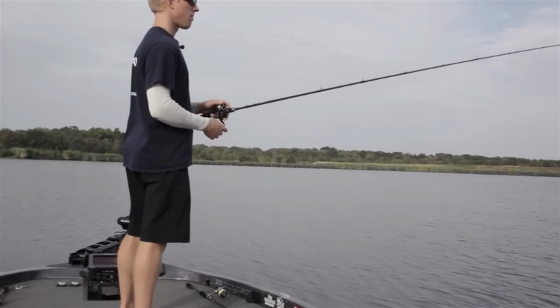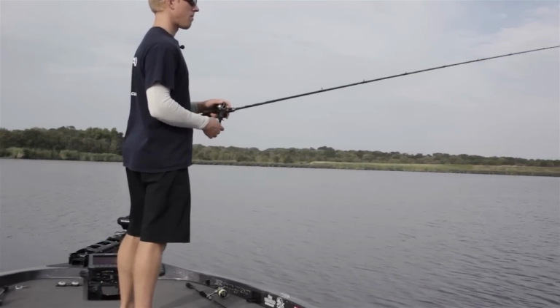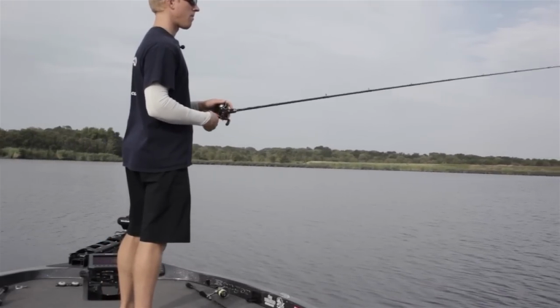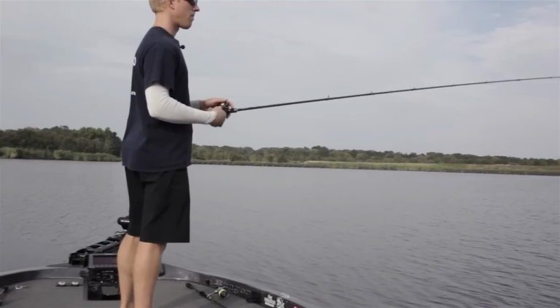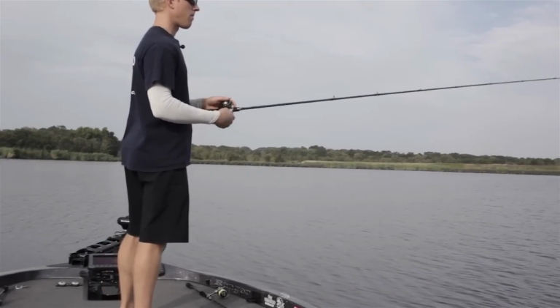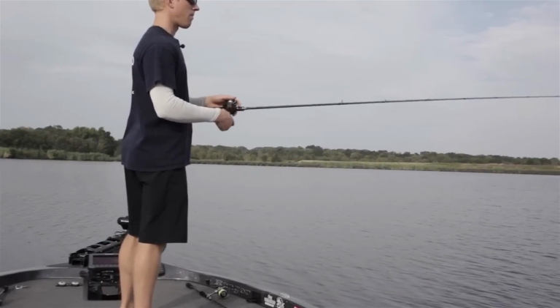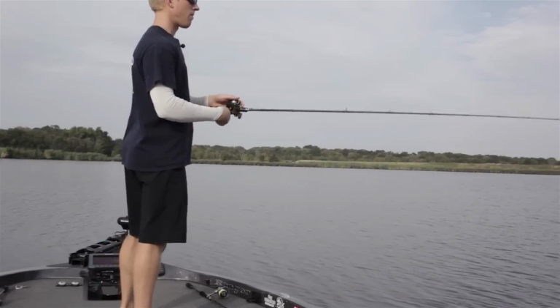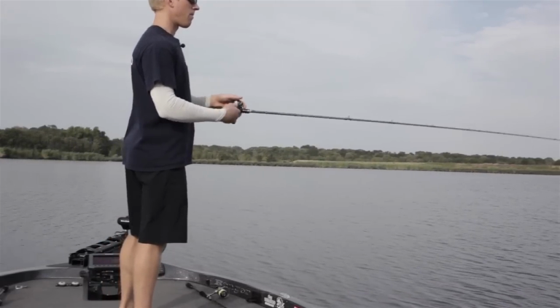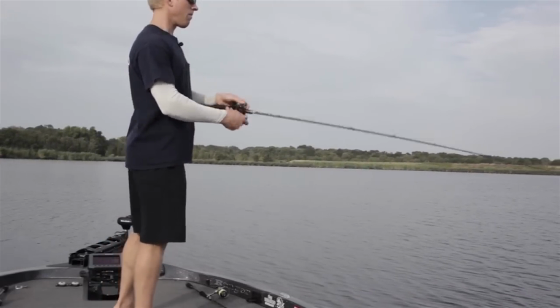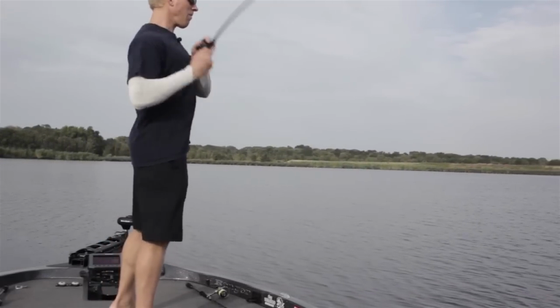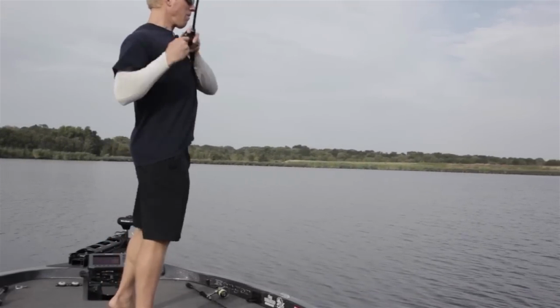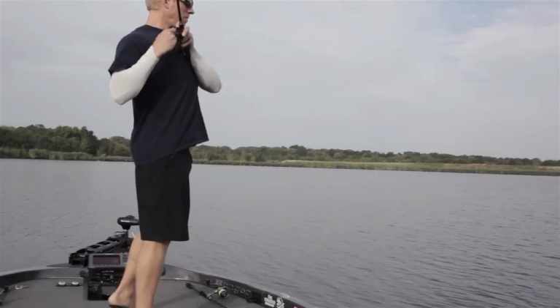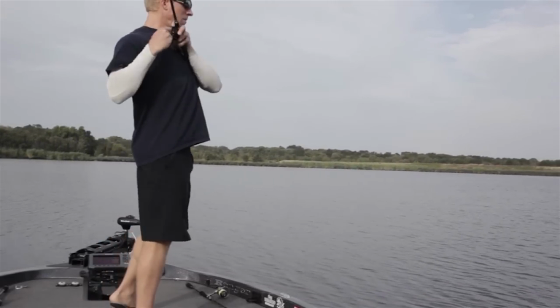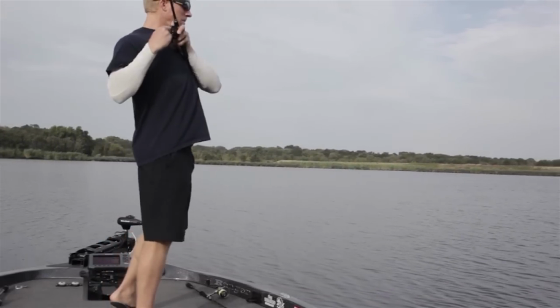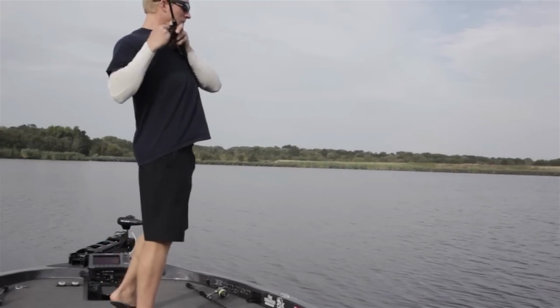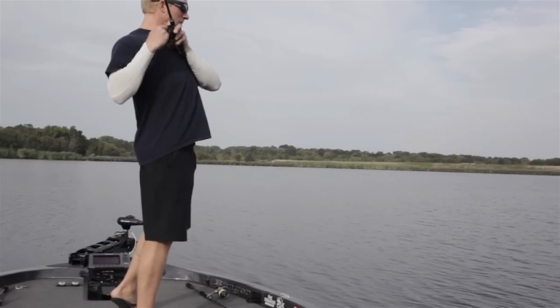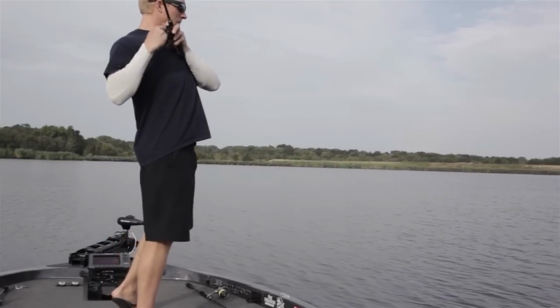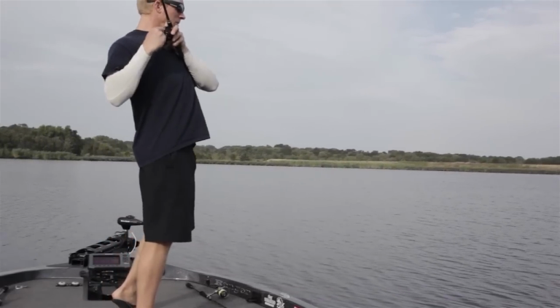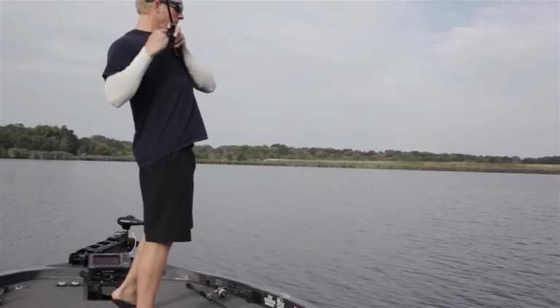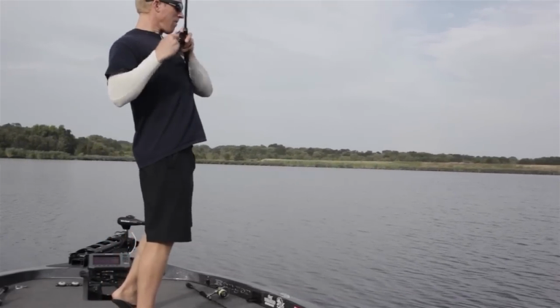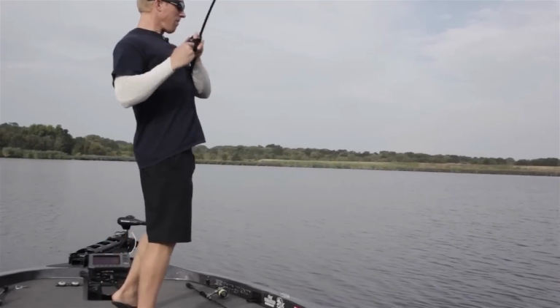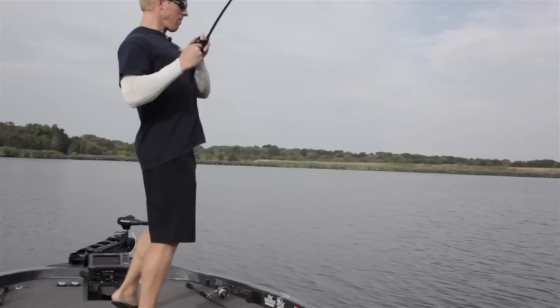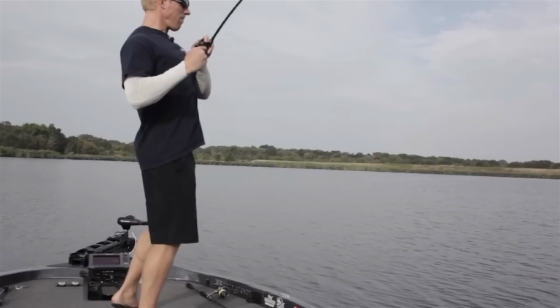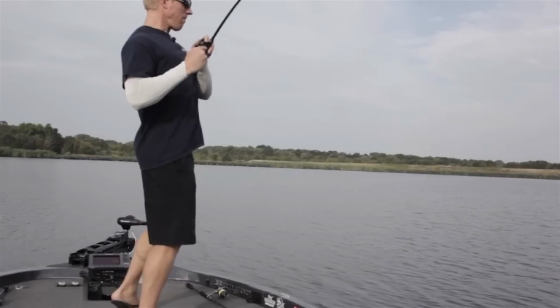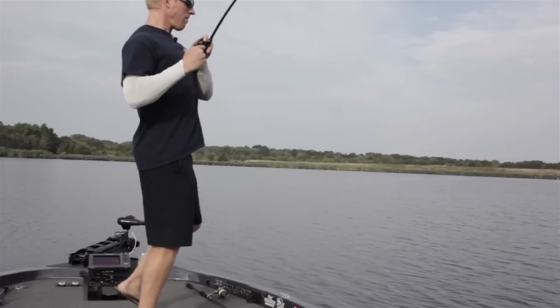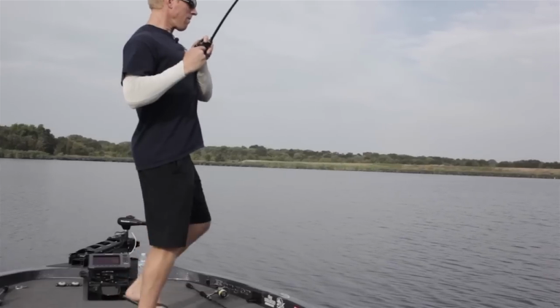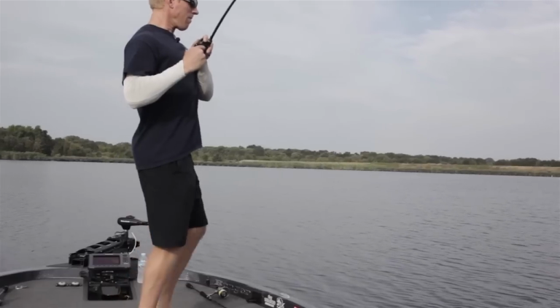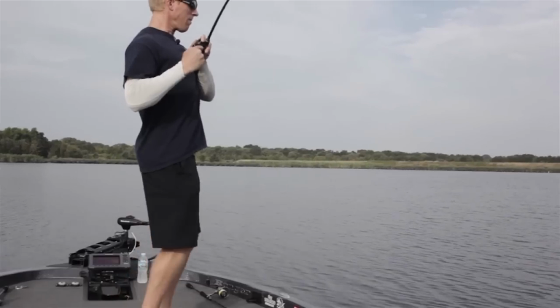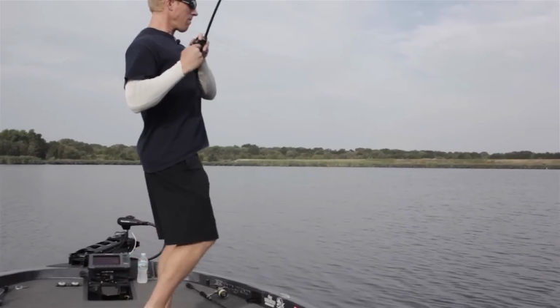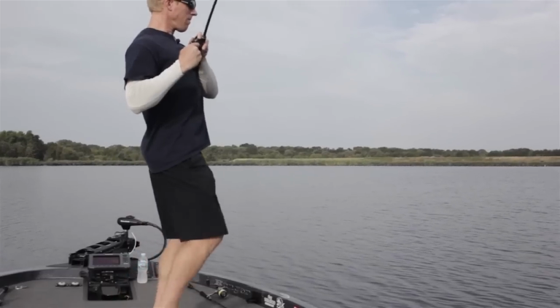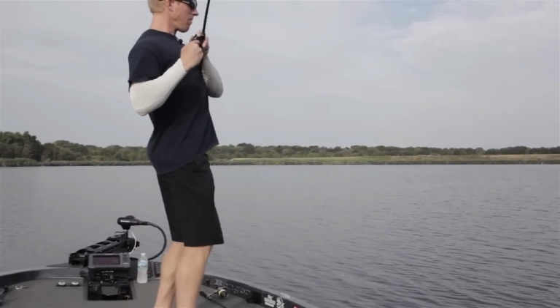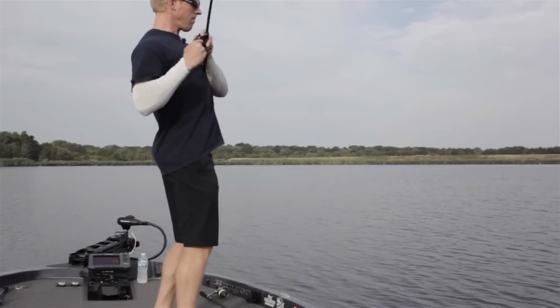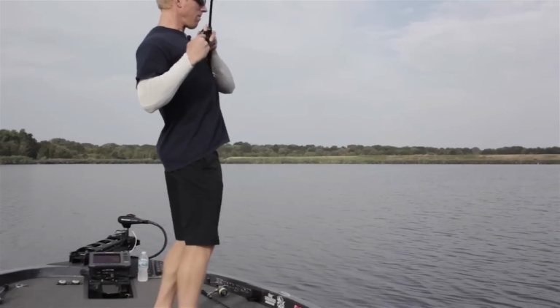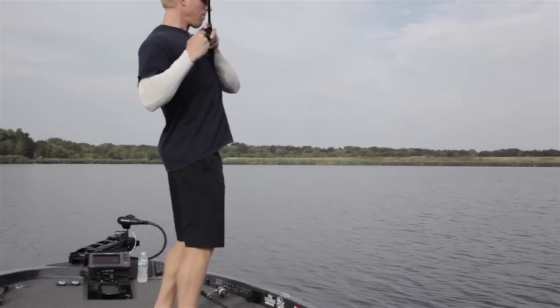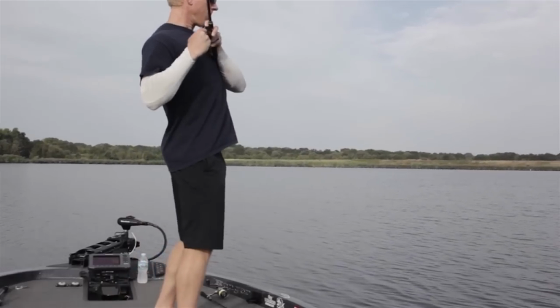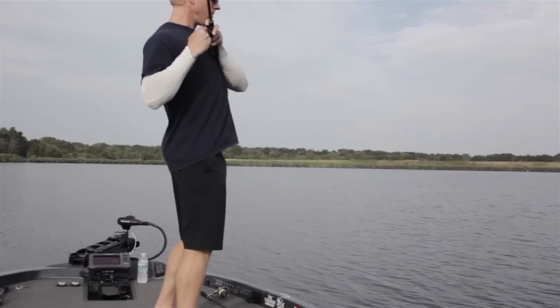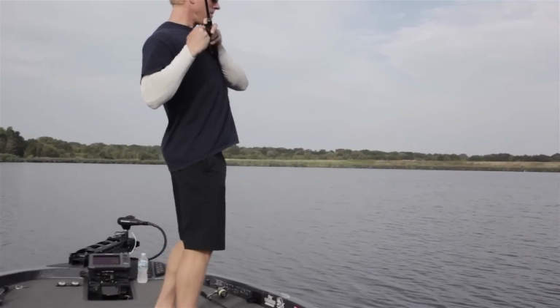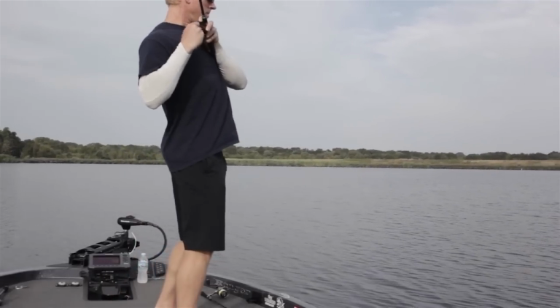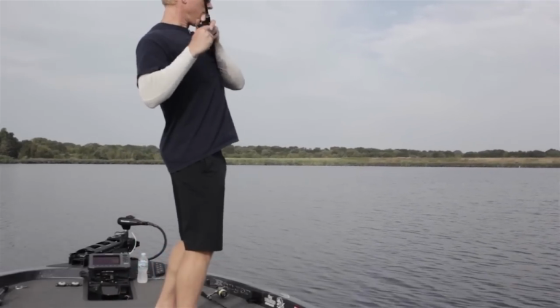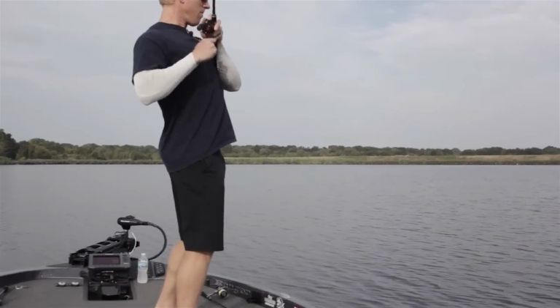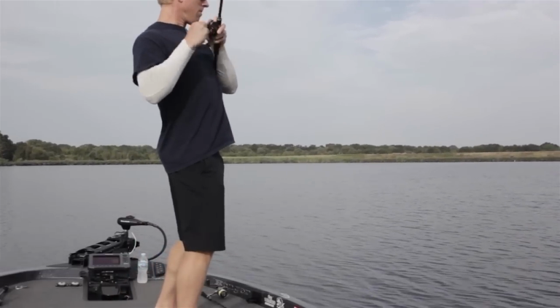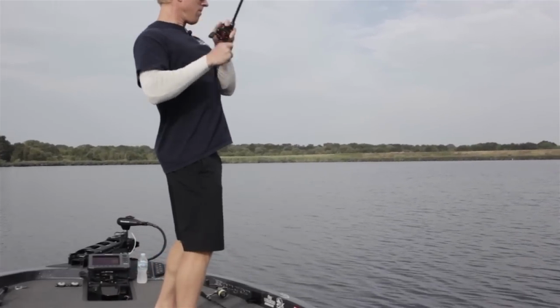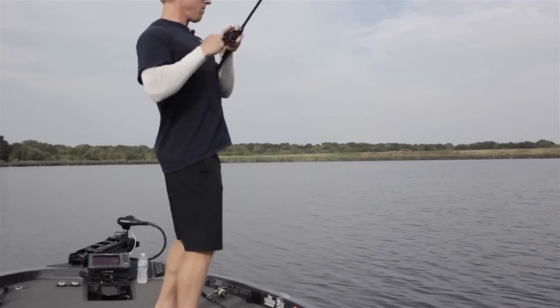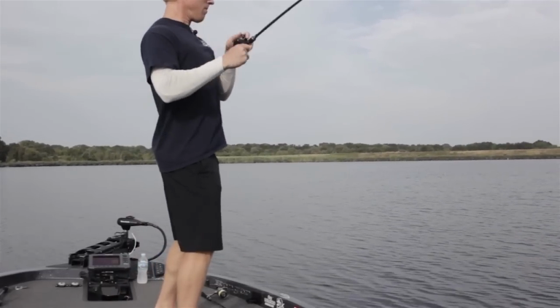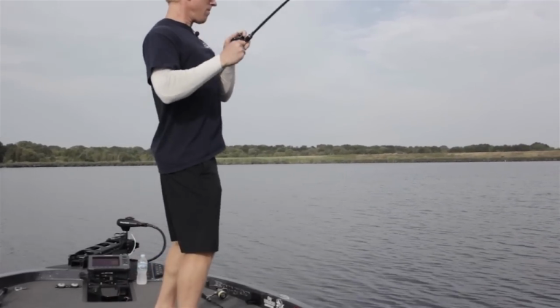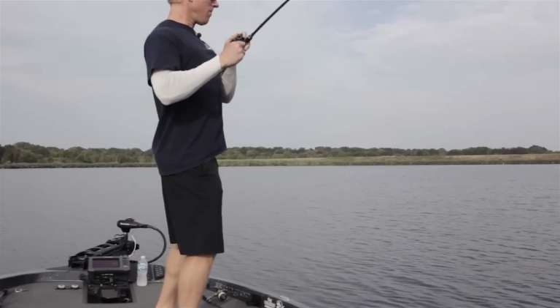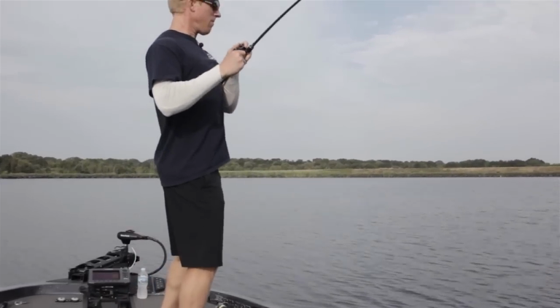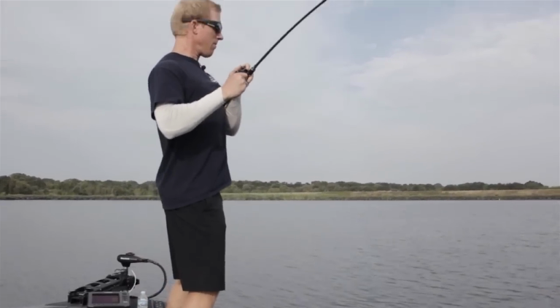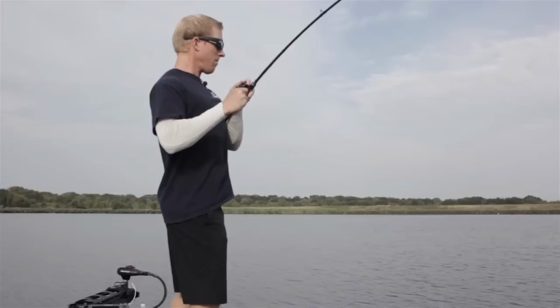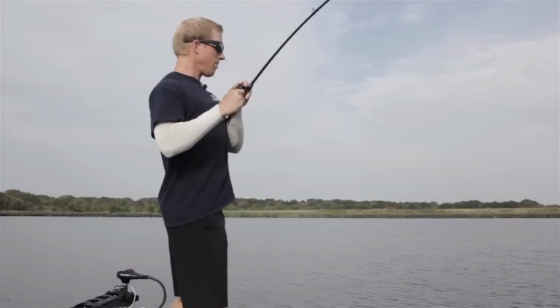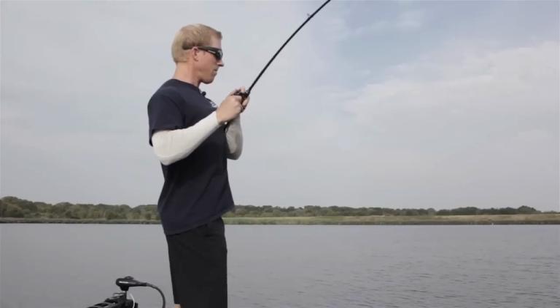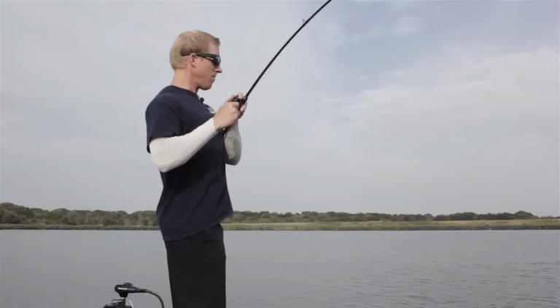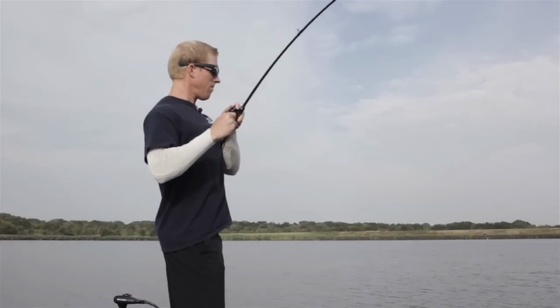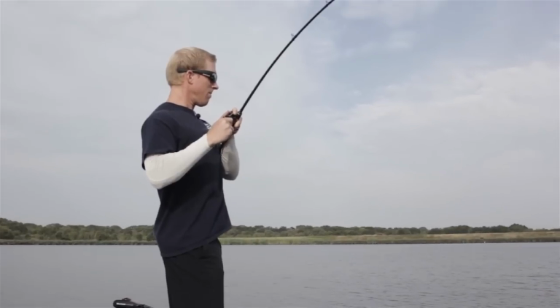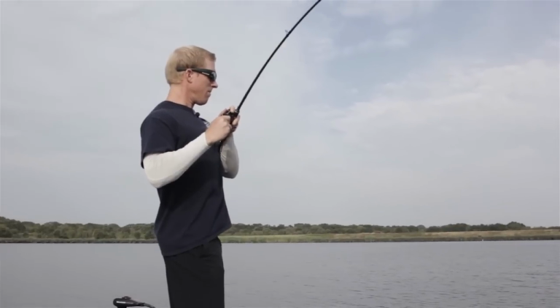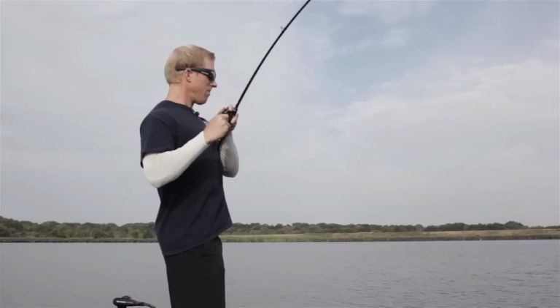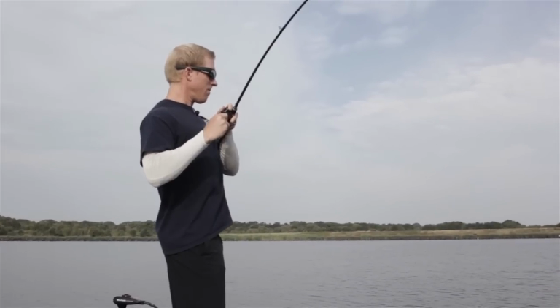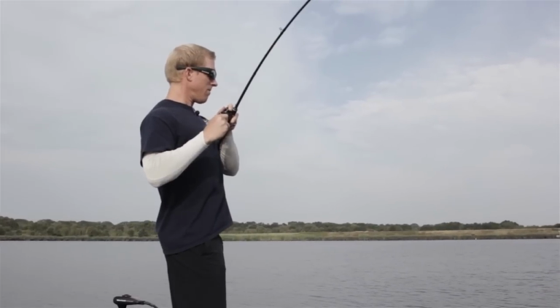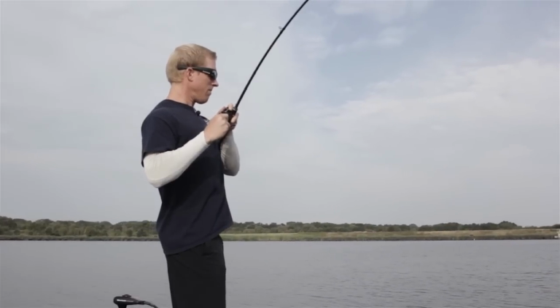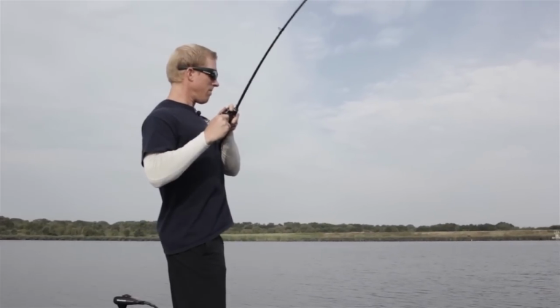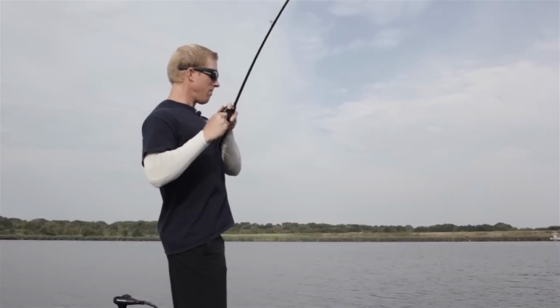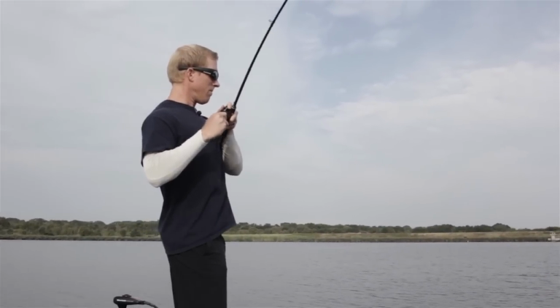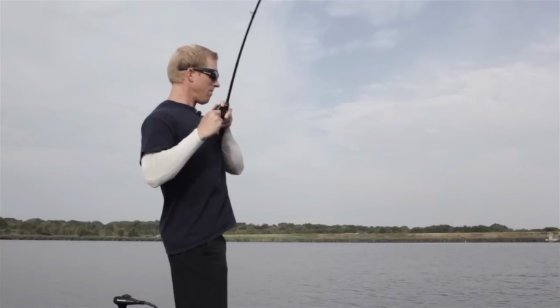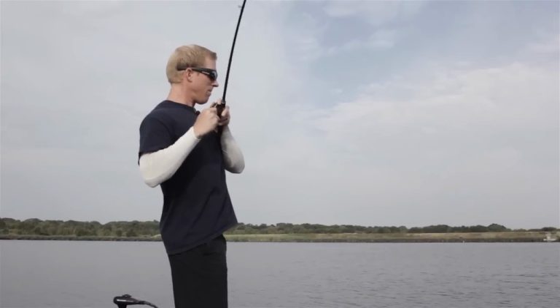If you have a laydown coming in the water, you'll want to hit both the deep end, the middle part, and the shallow end of it. I'll tend to hit them in that order.